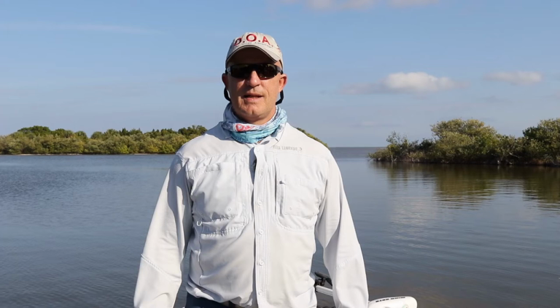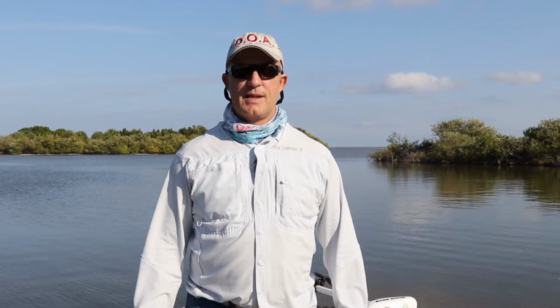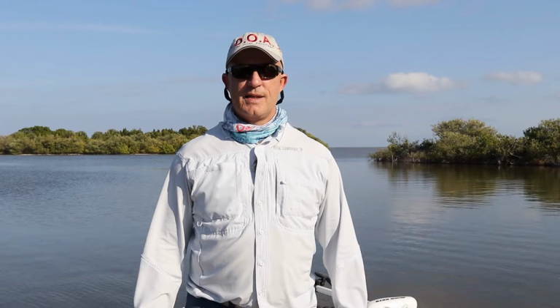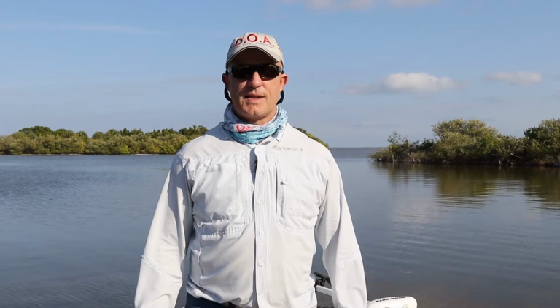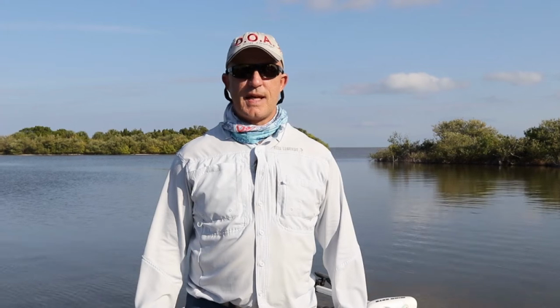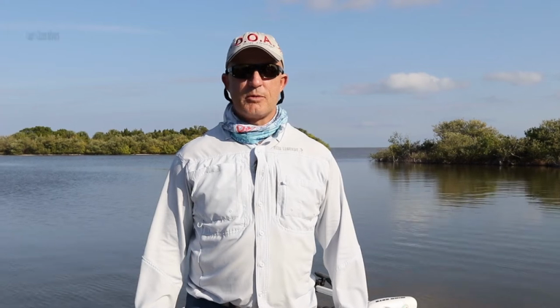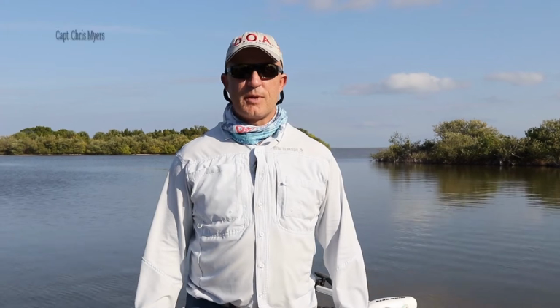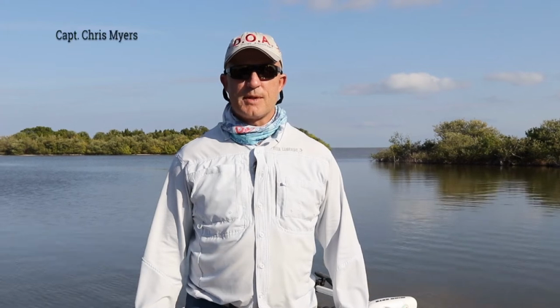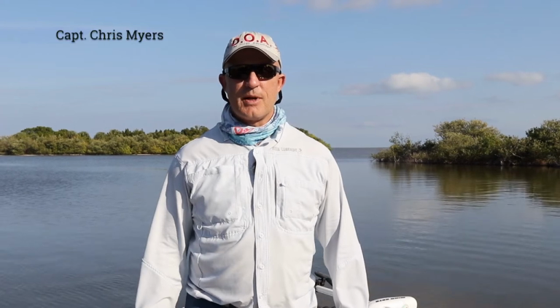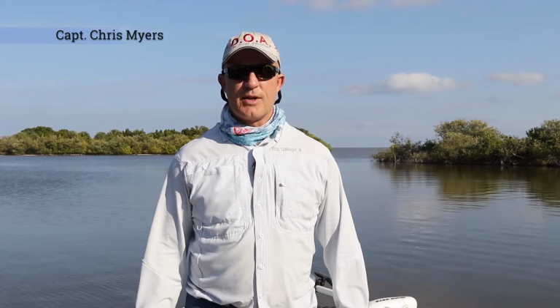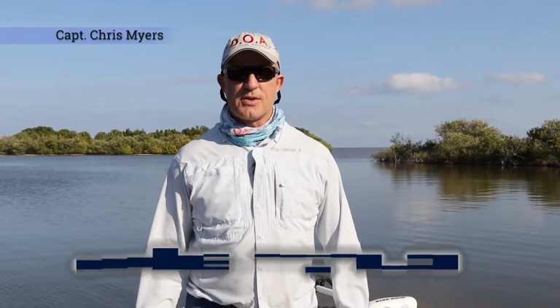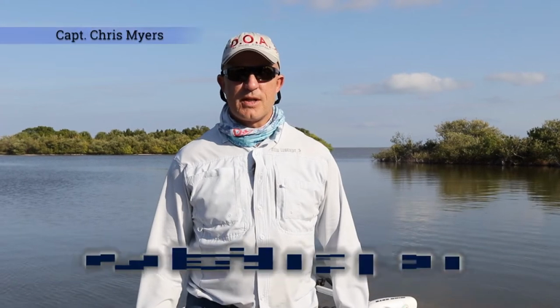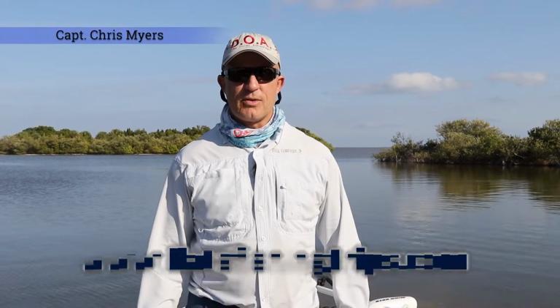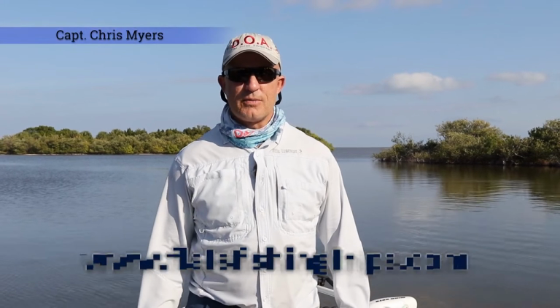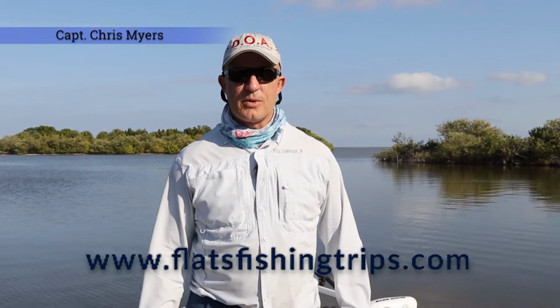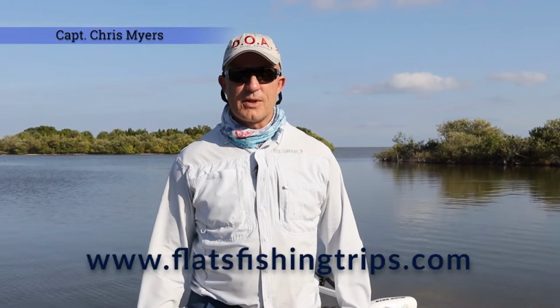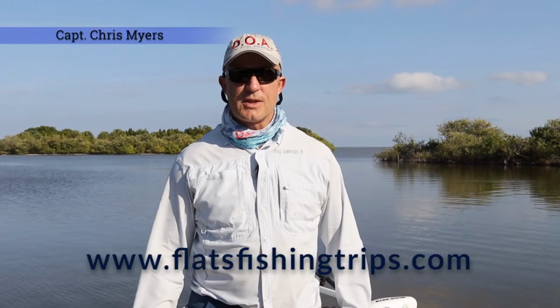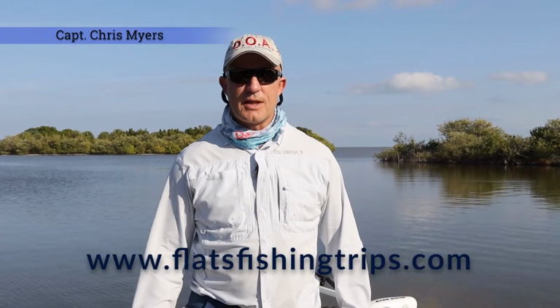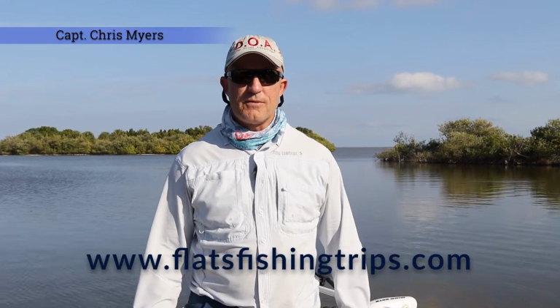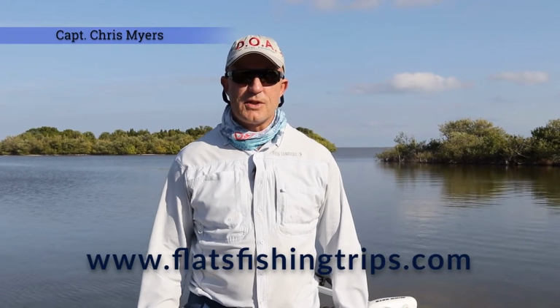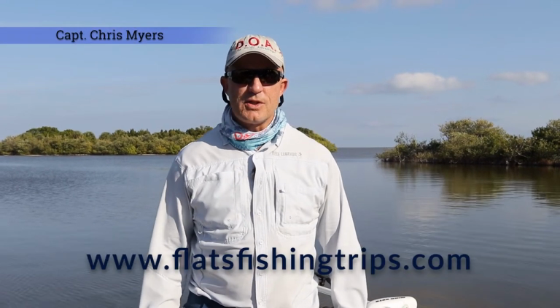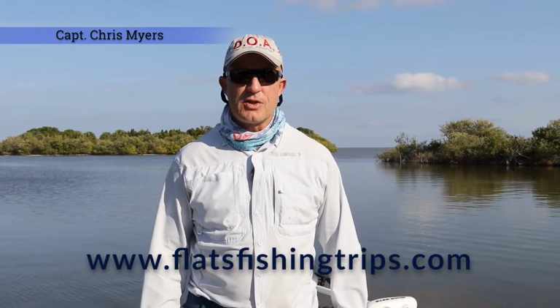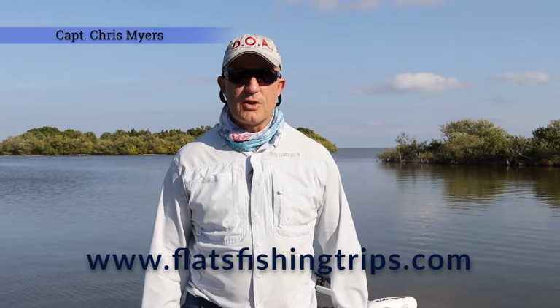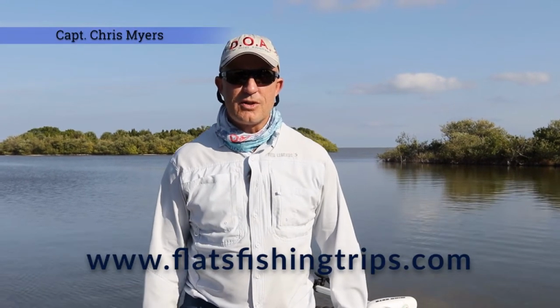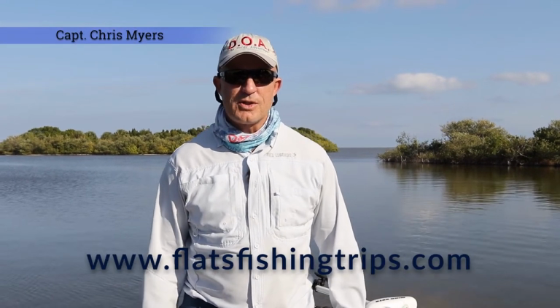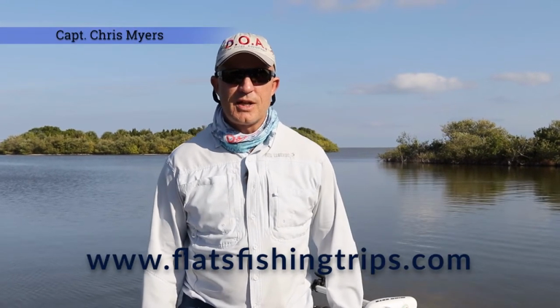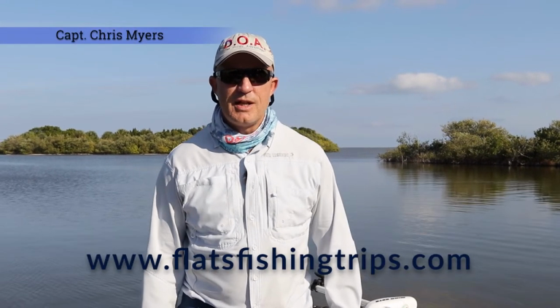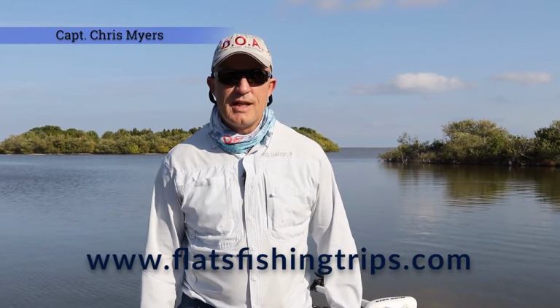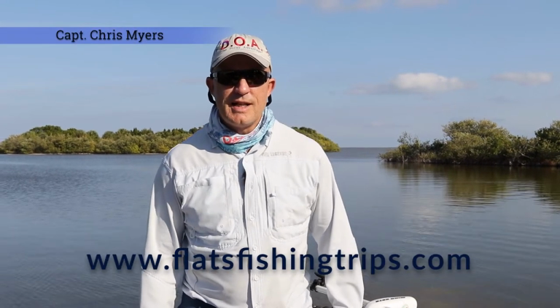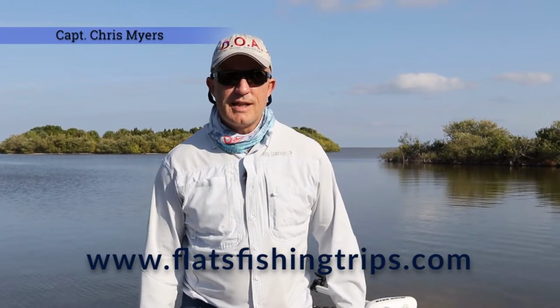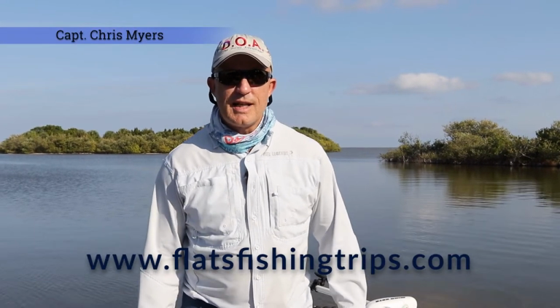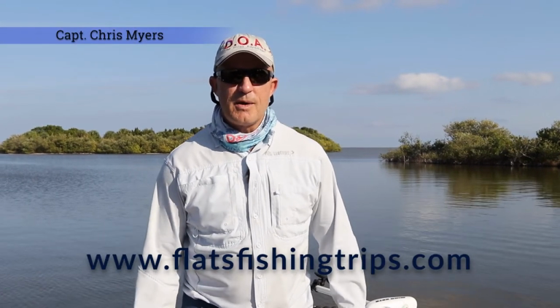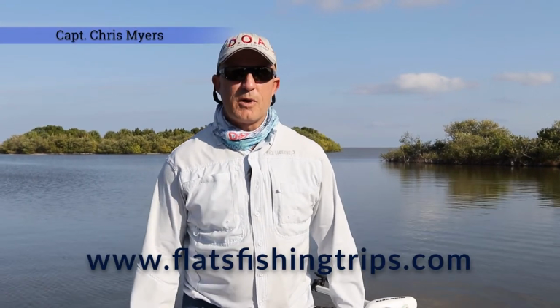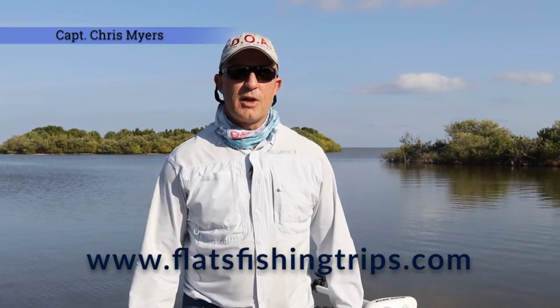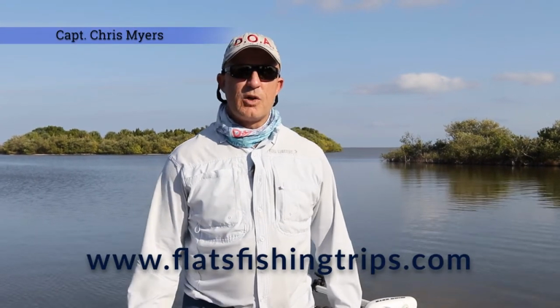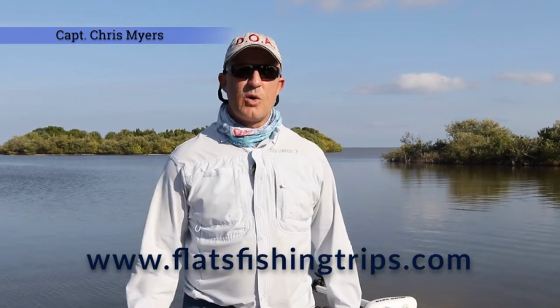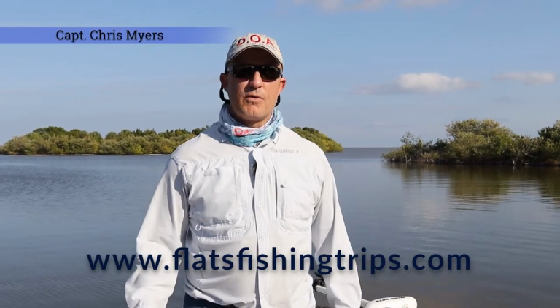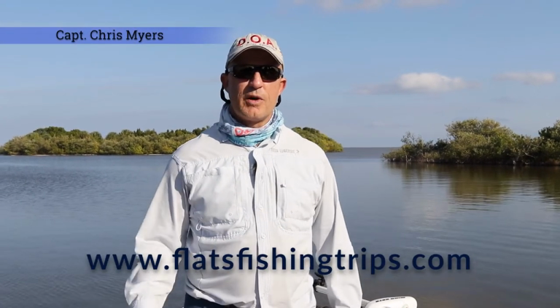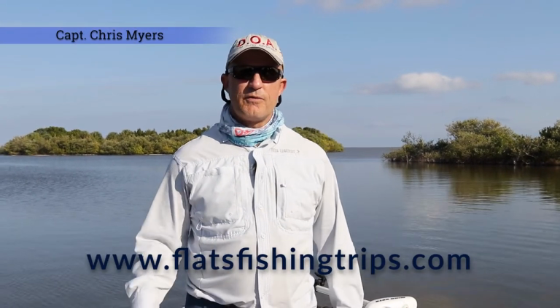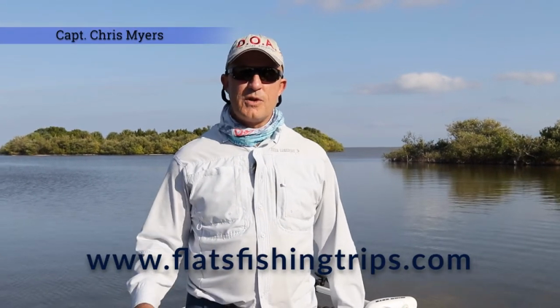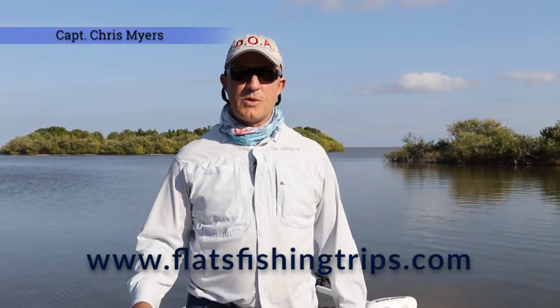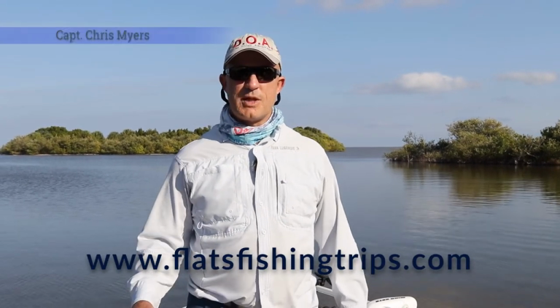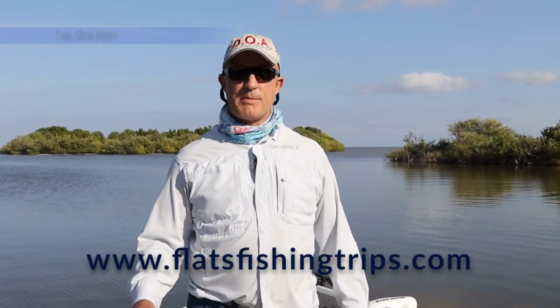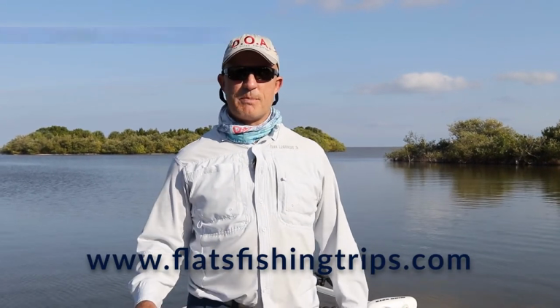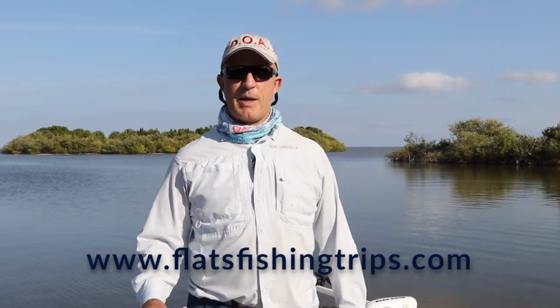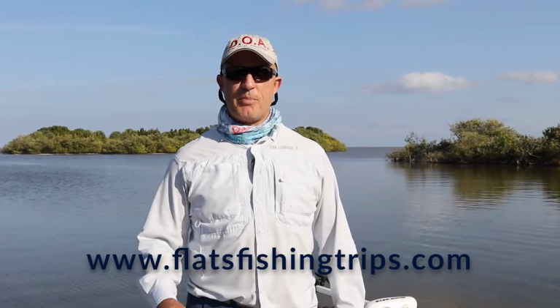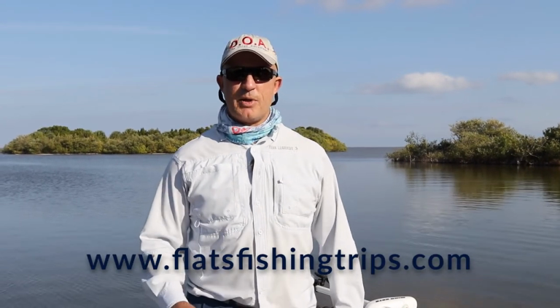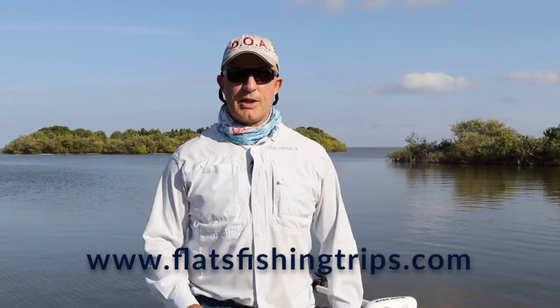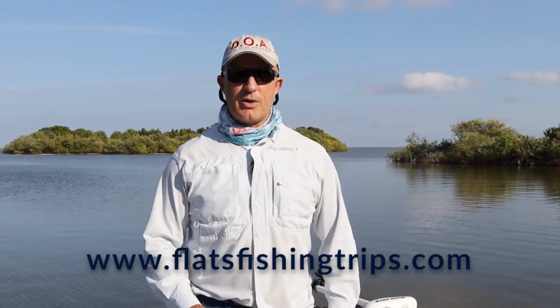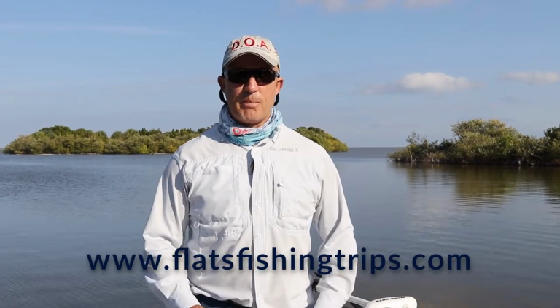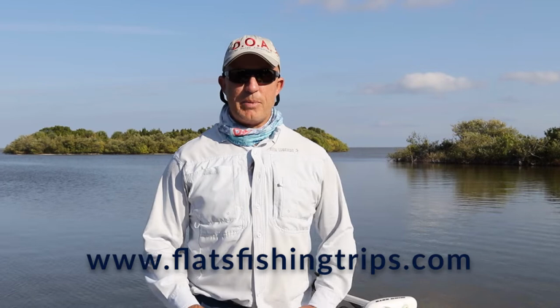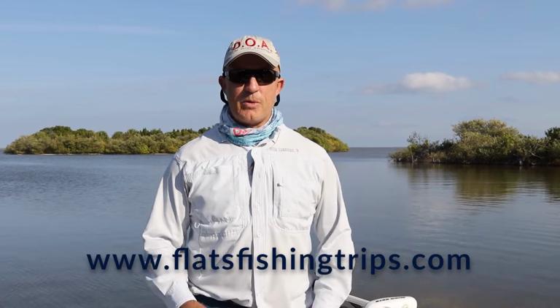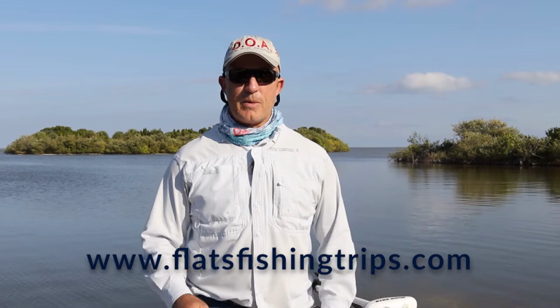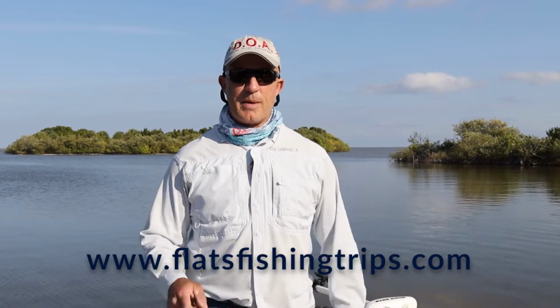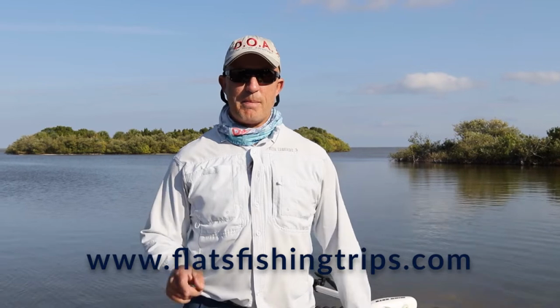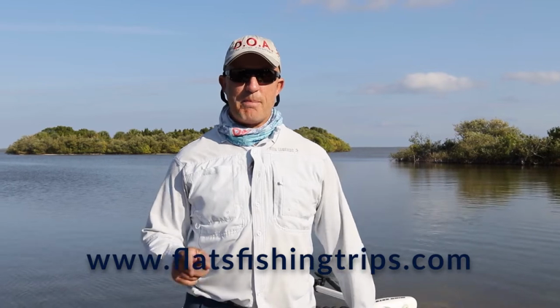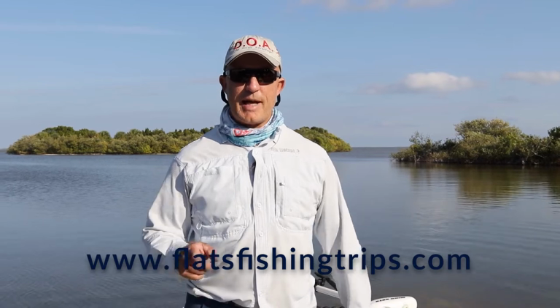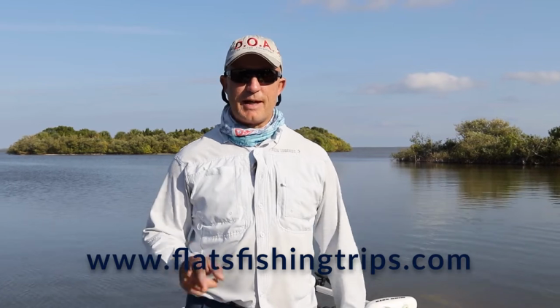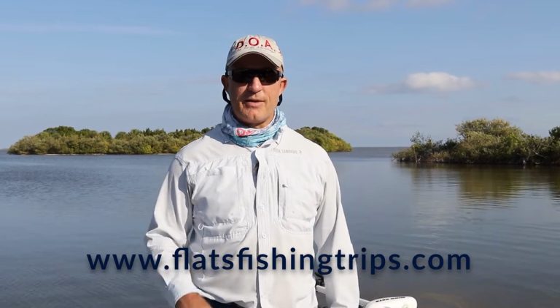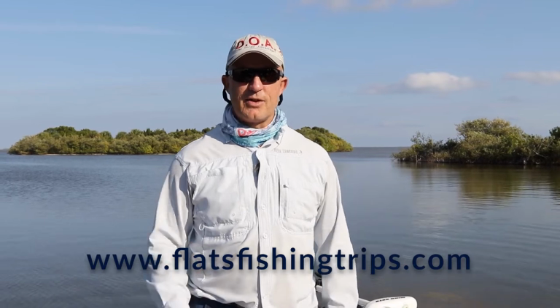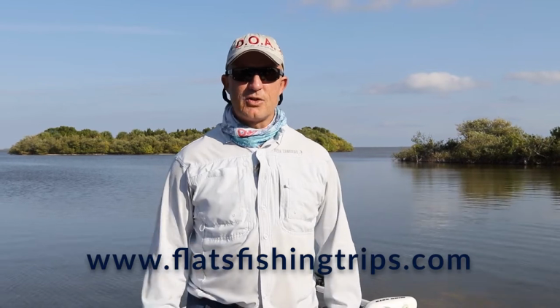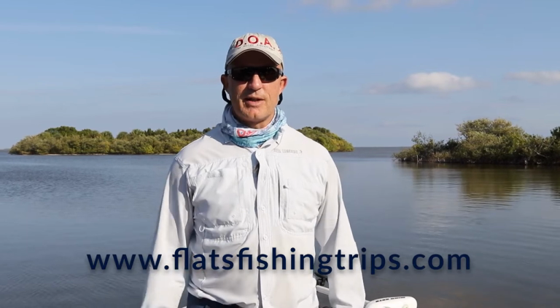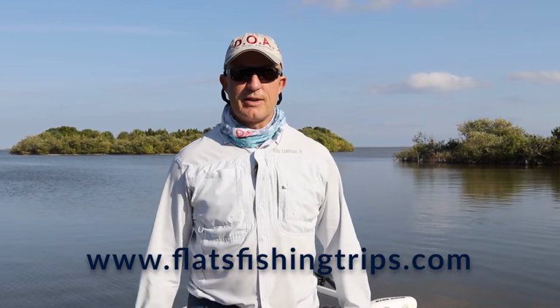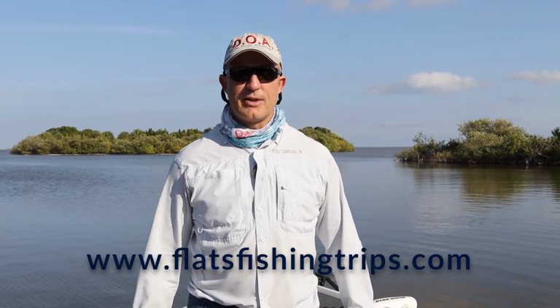This is Captain Chris Meyer's Central Florida Sight Fishing Charters. Today we're going to go over a few tips about putting your boat back on the trailer.